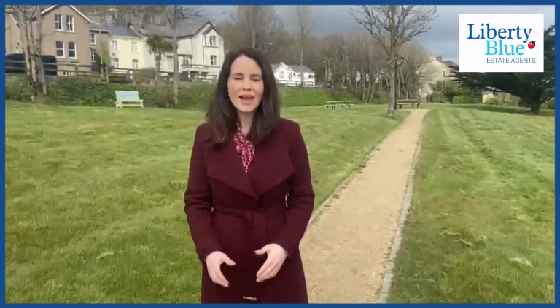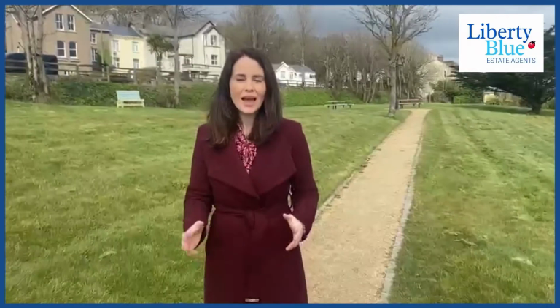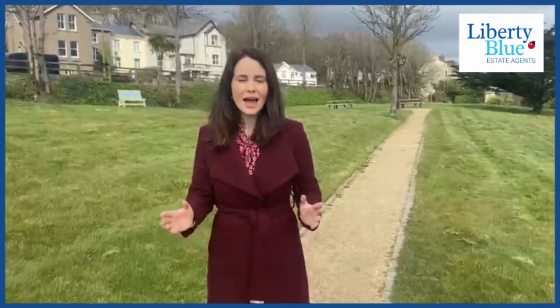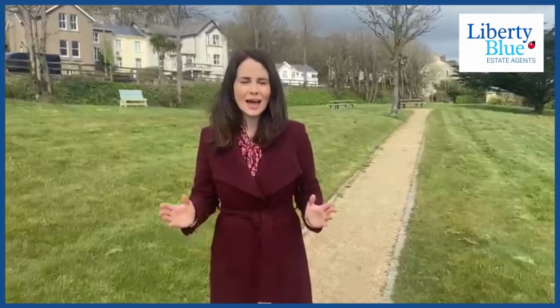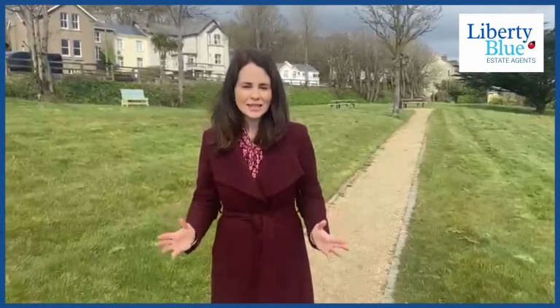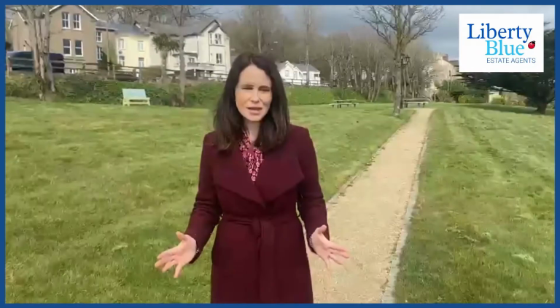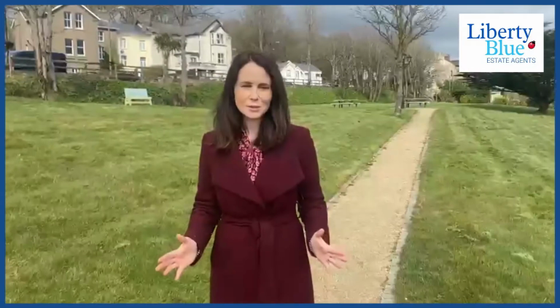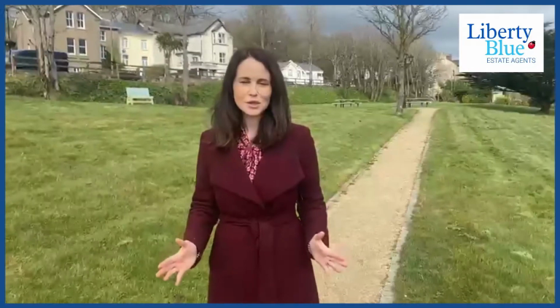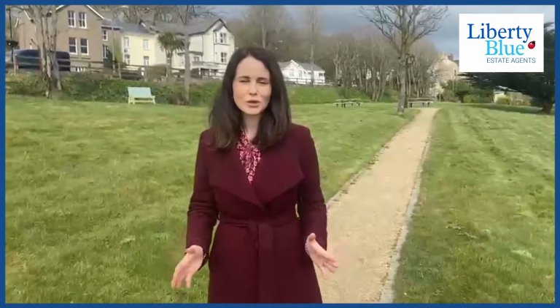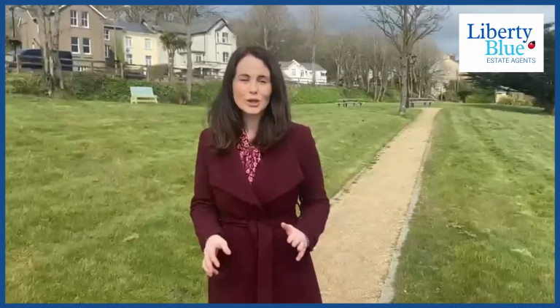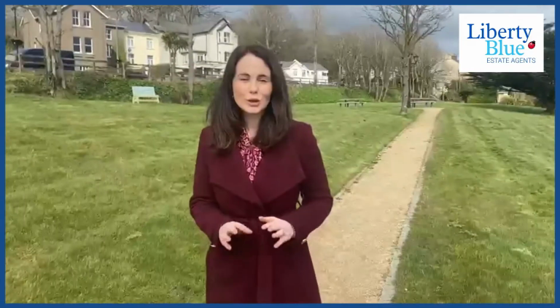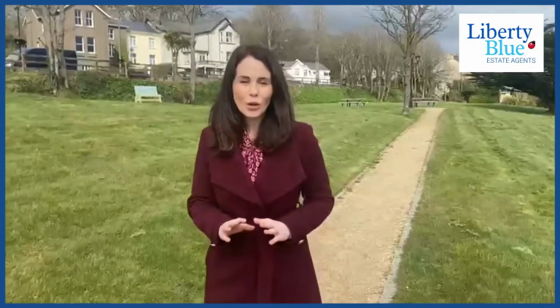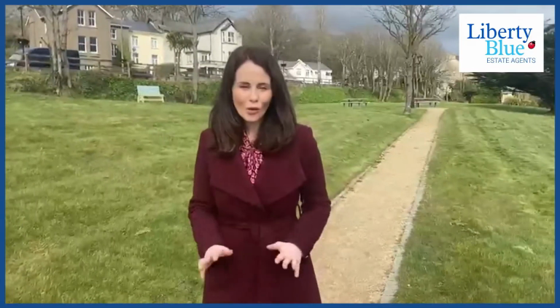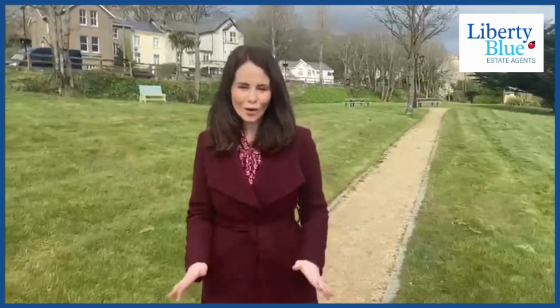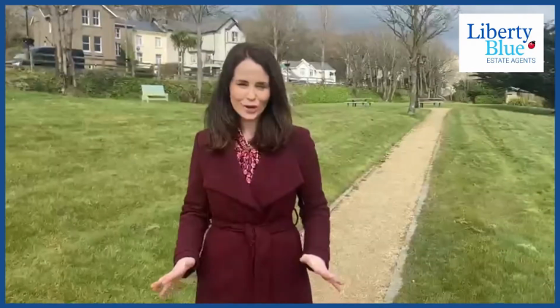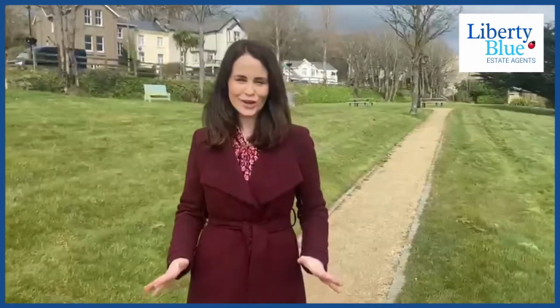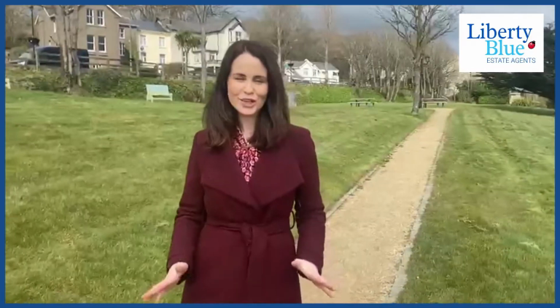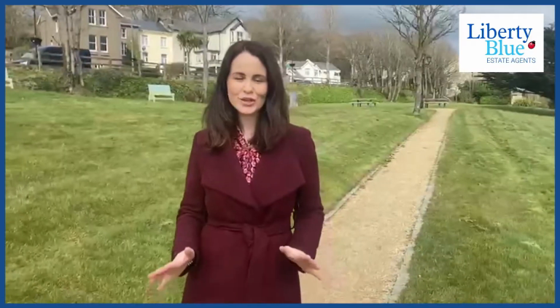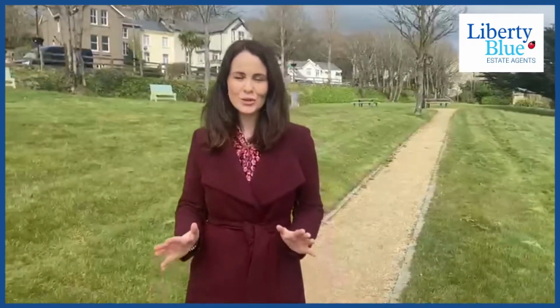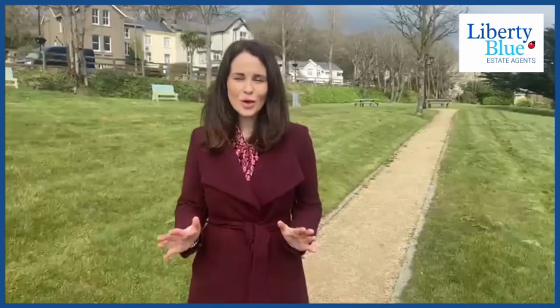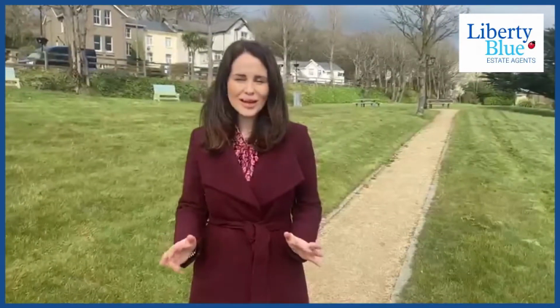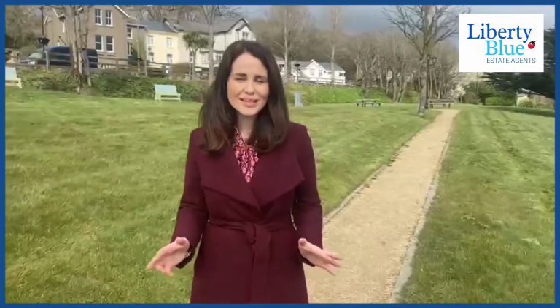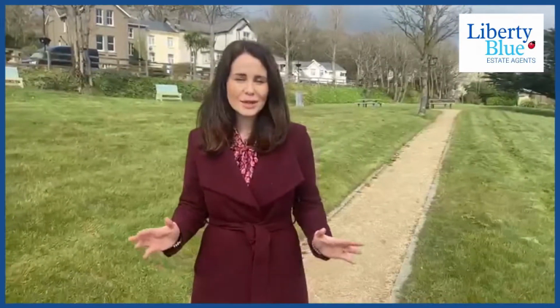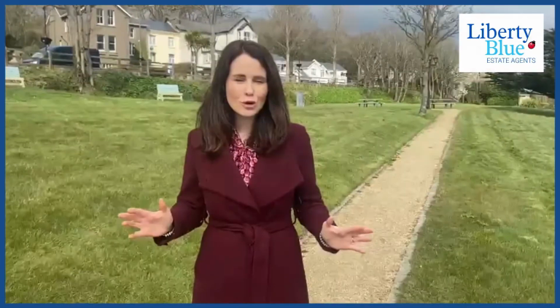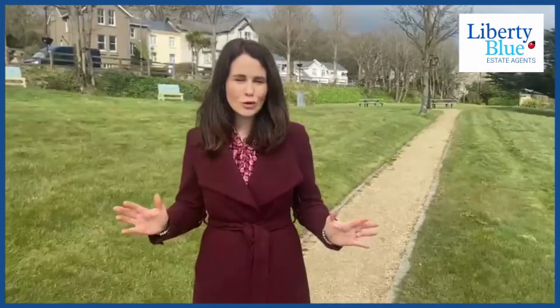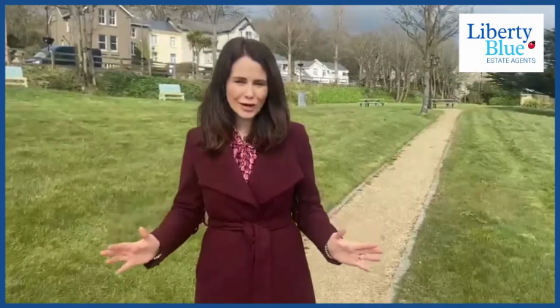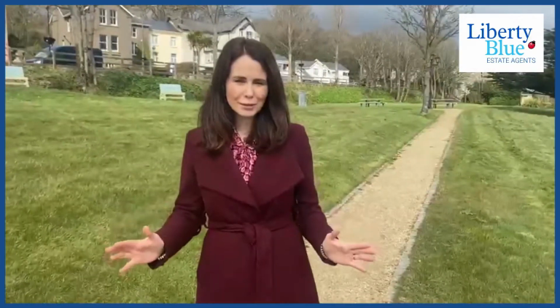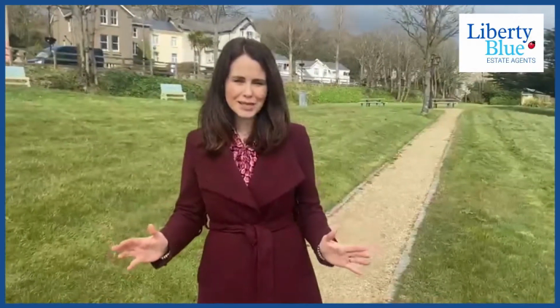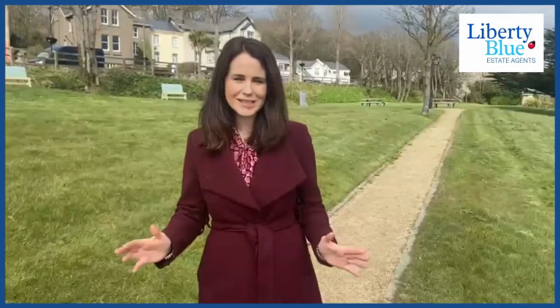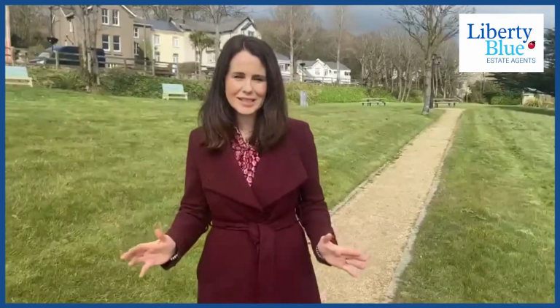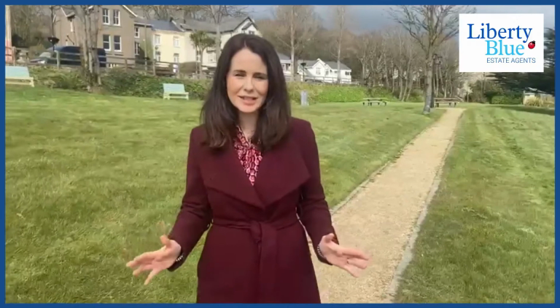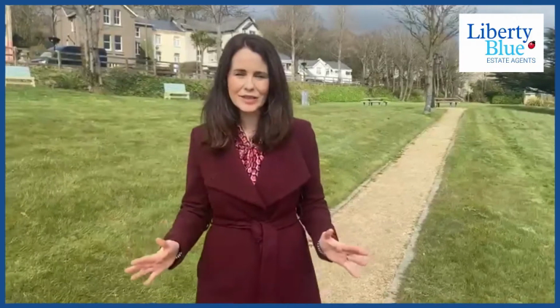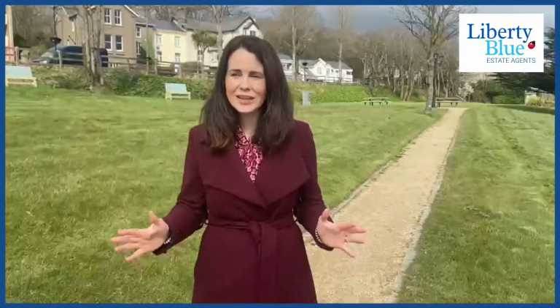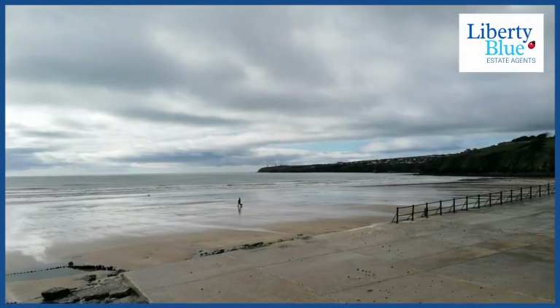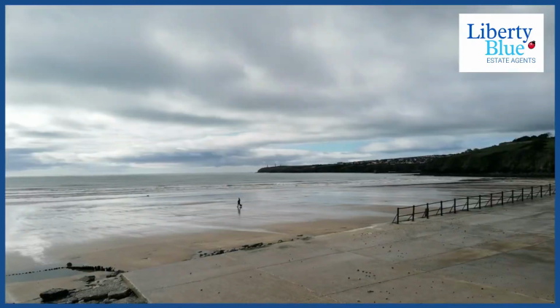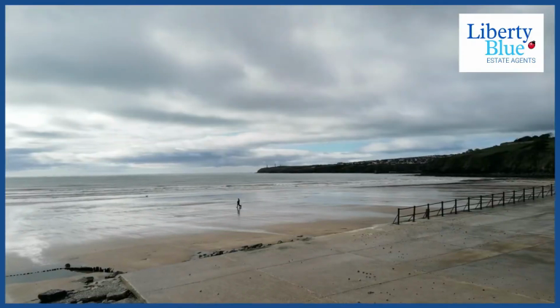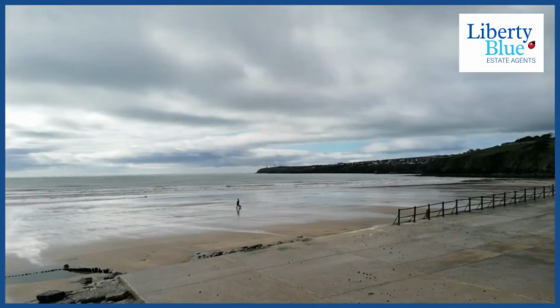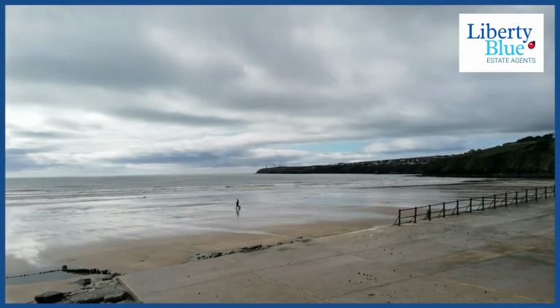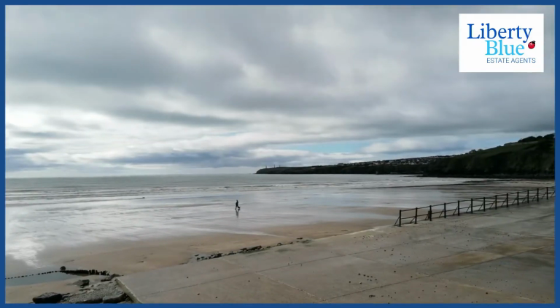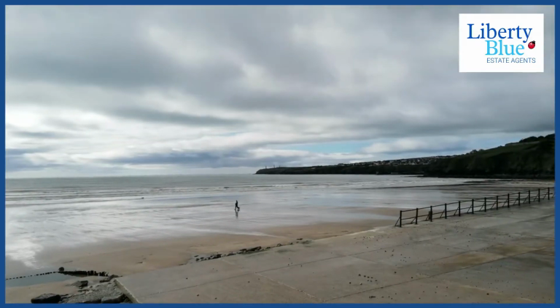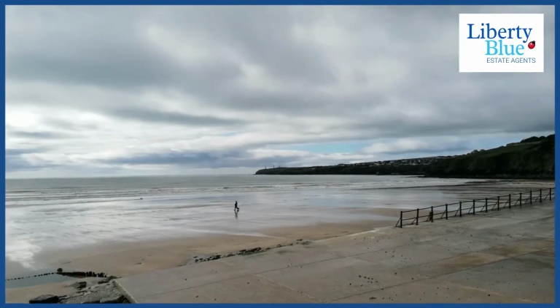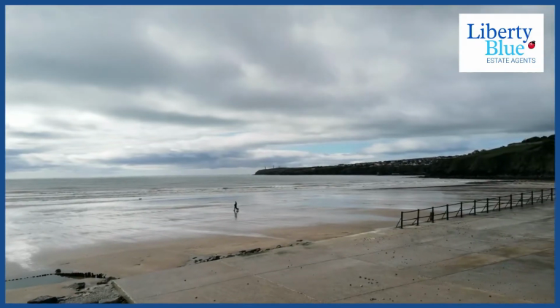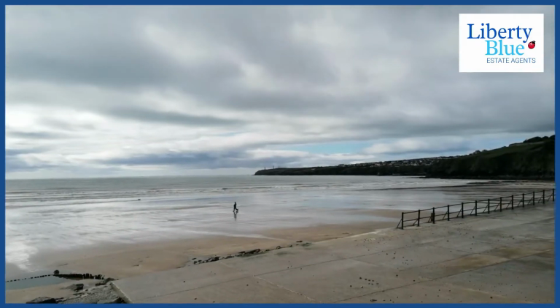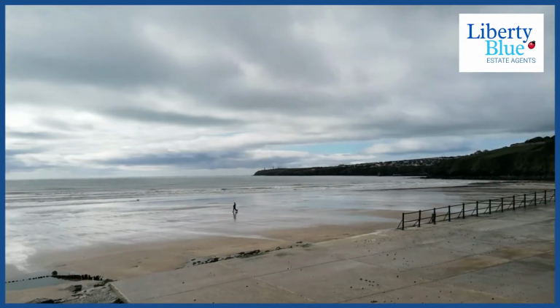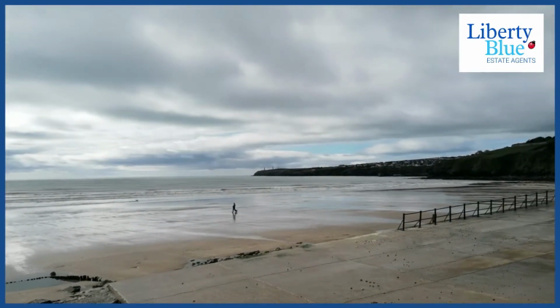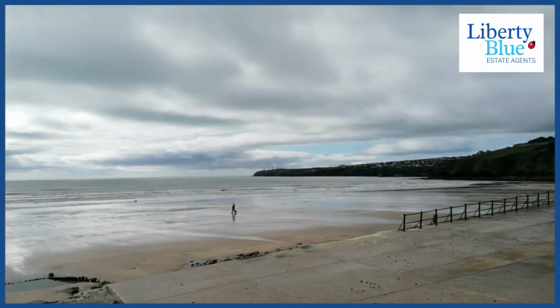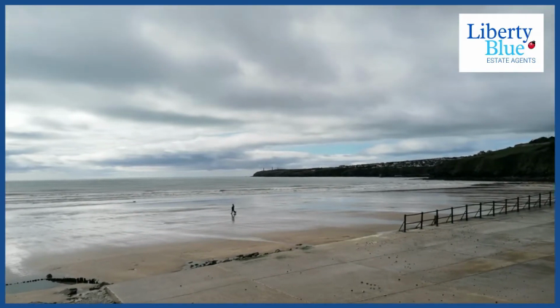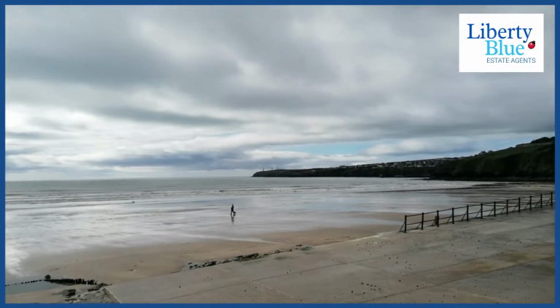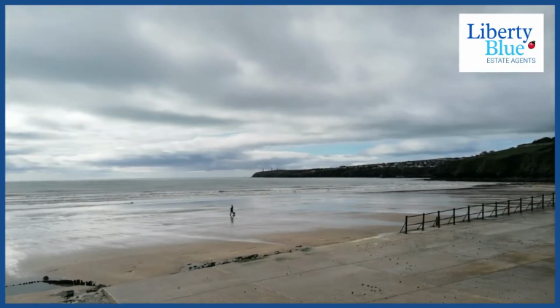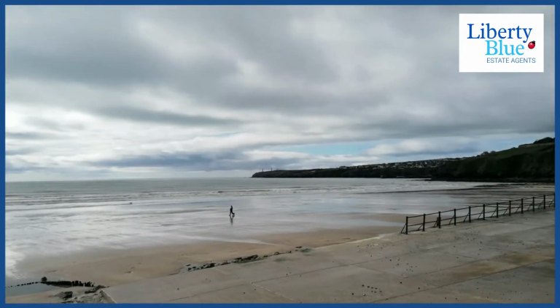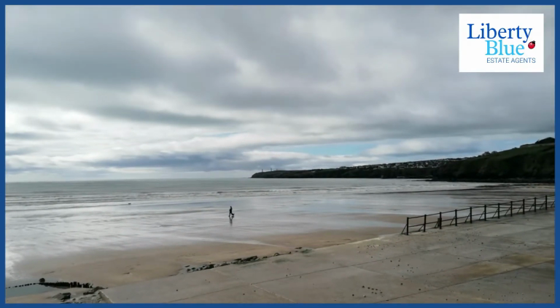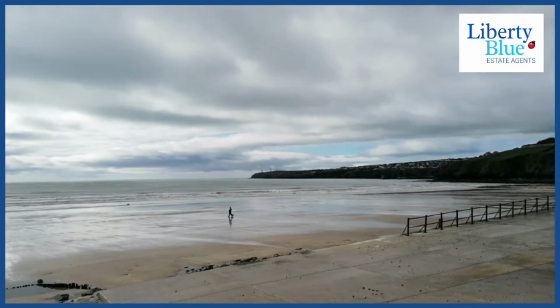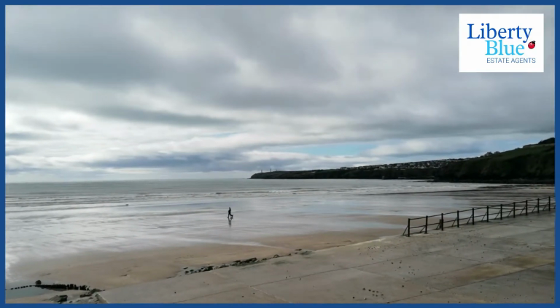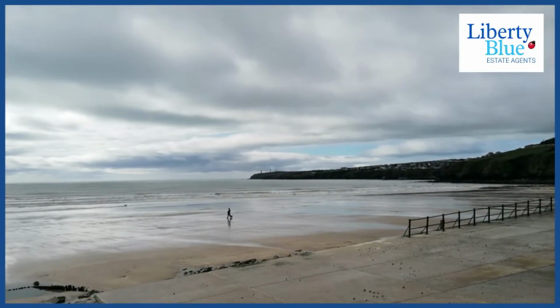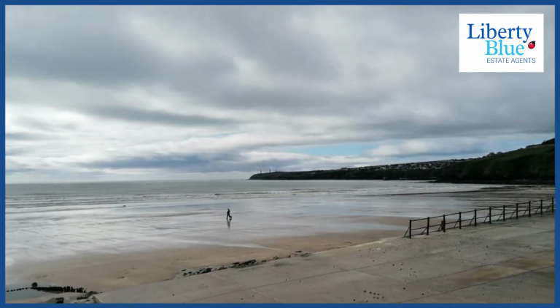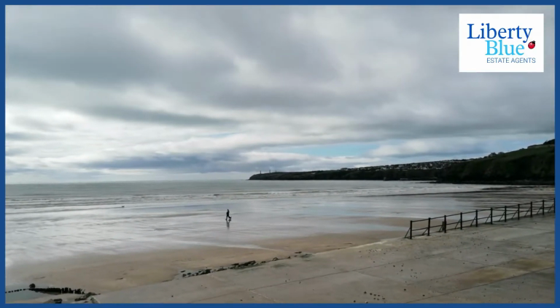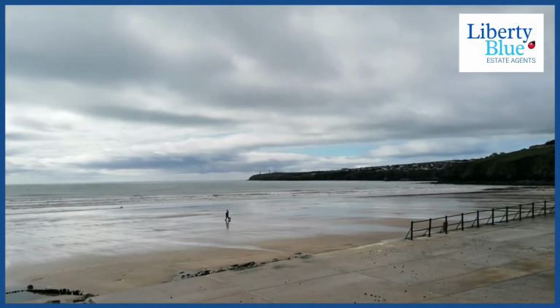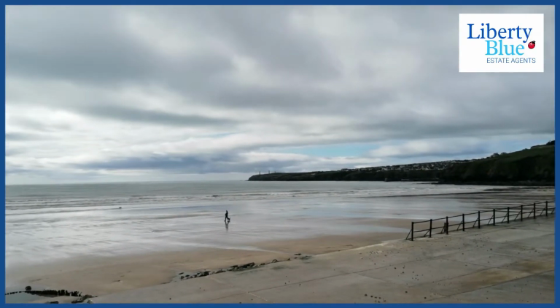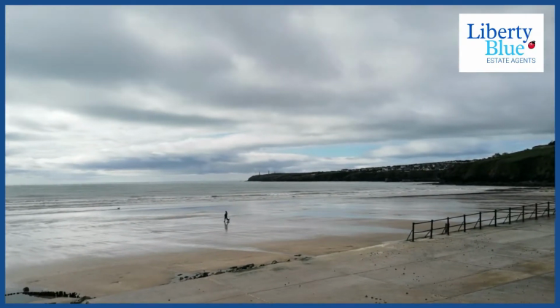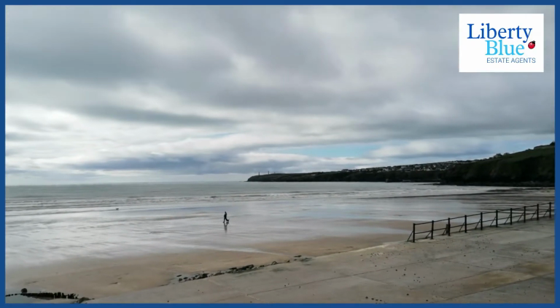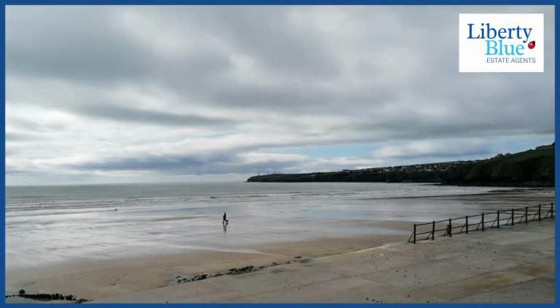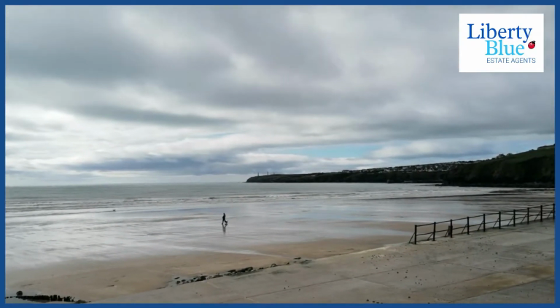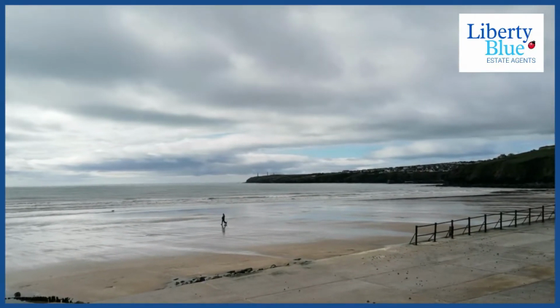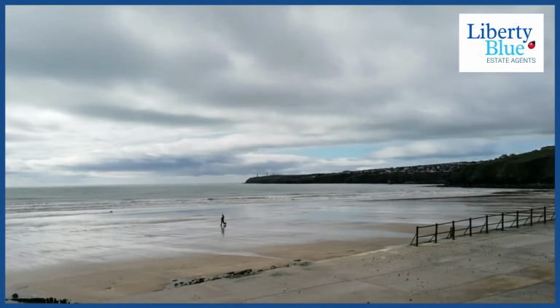As I'm sure you all agree, Tramore is a great place to live. It has everything on its doorstep including a range of great beaches.